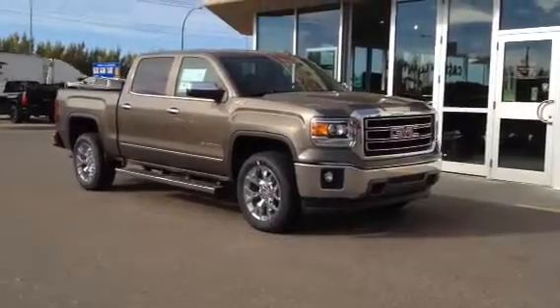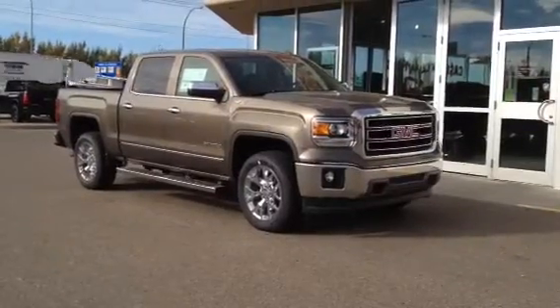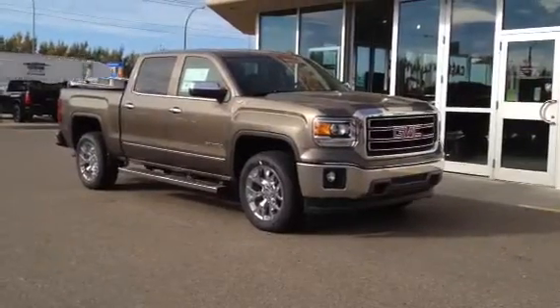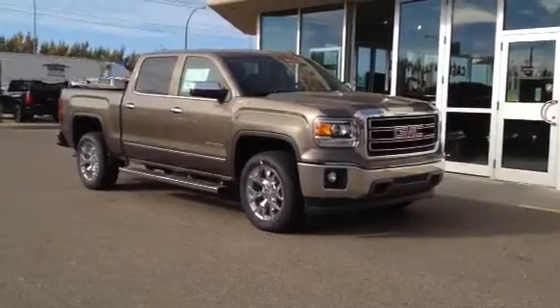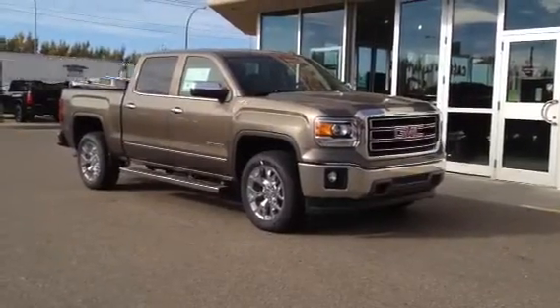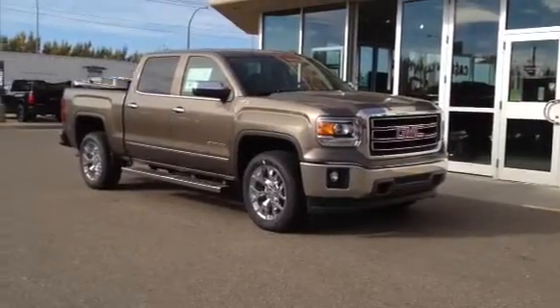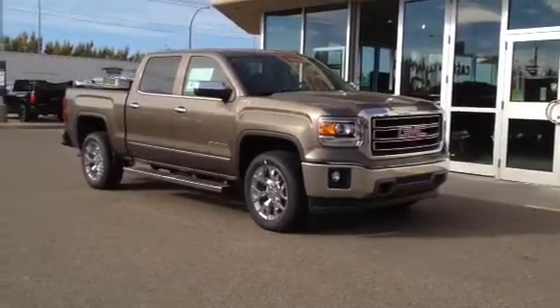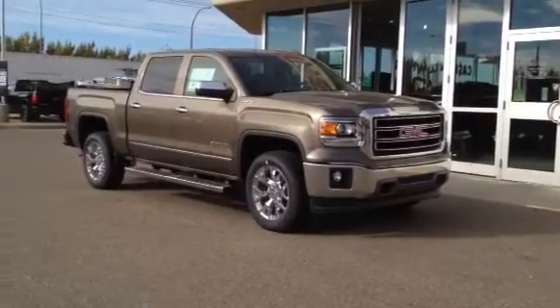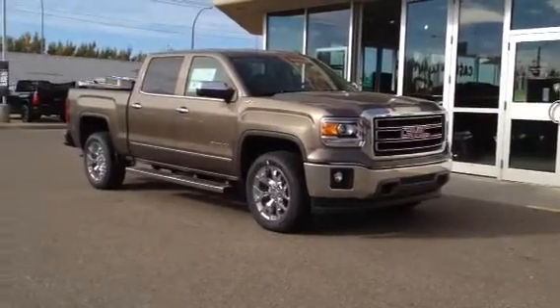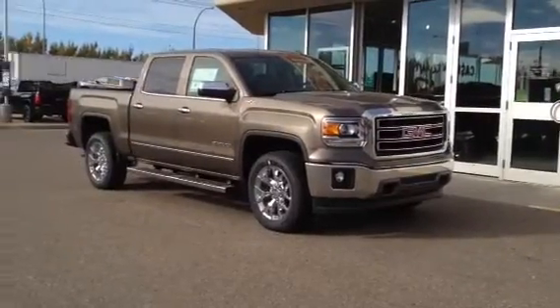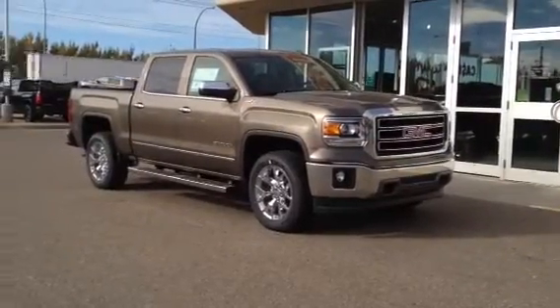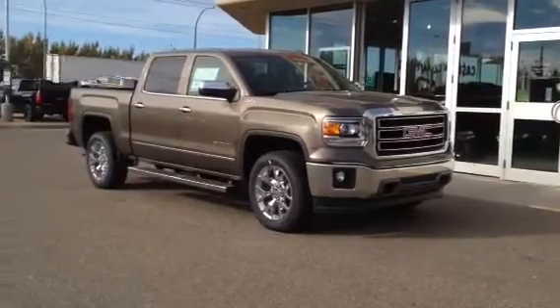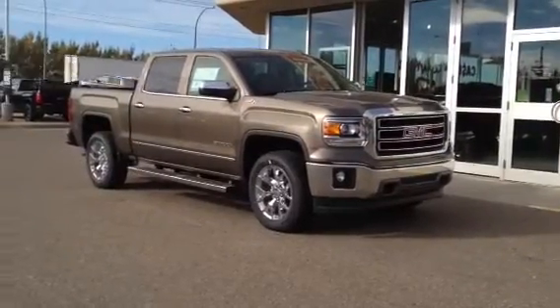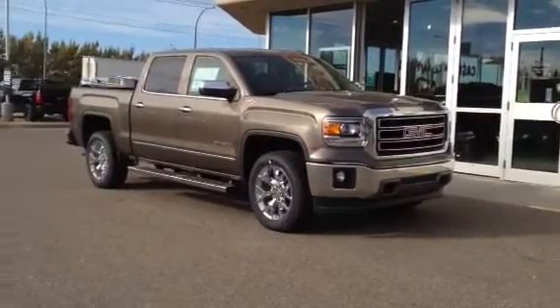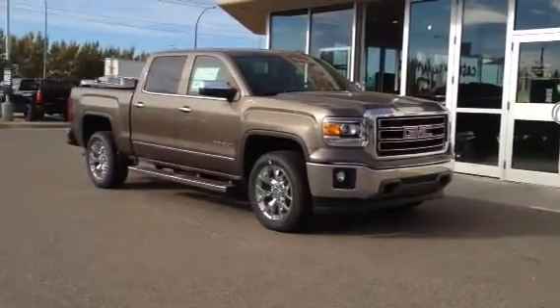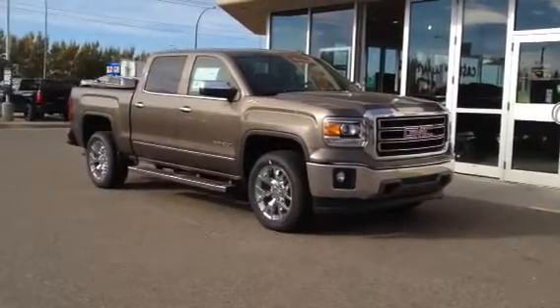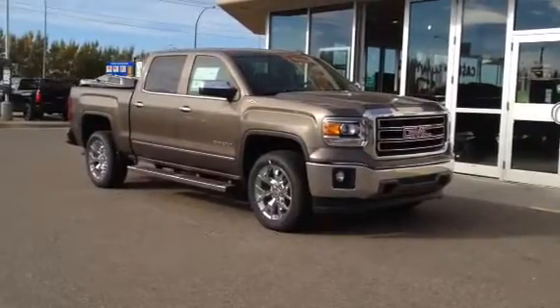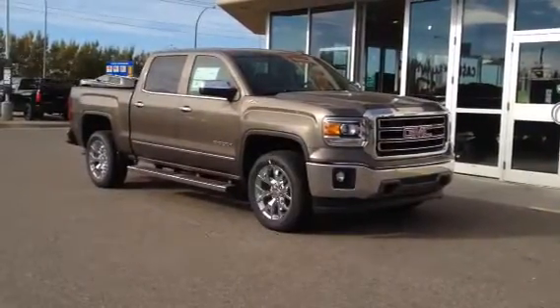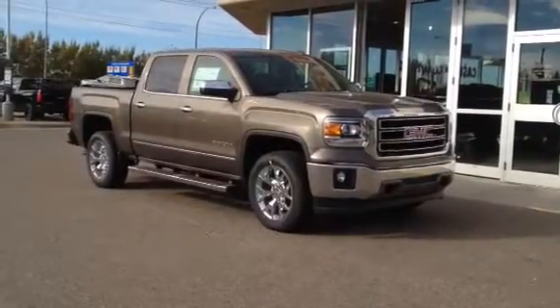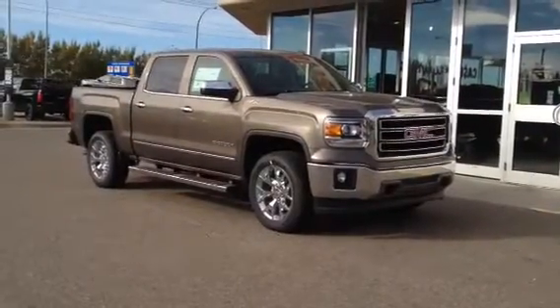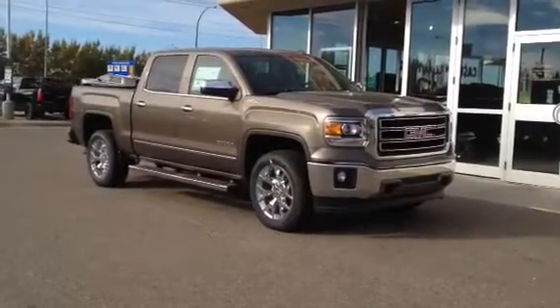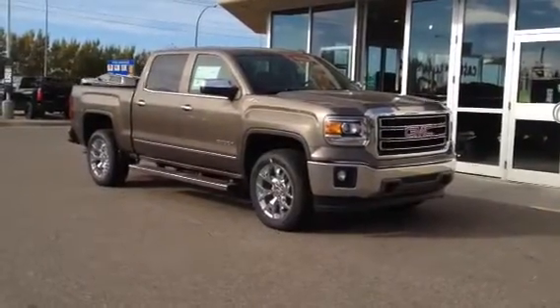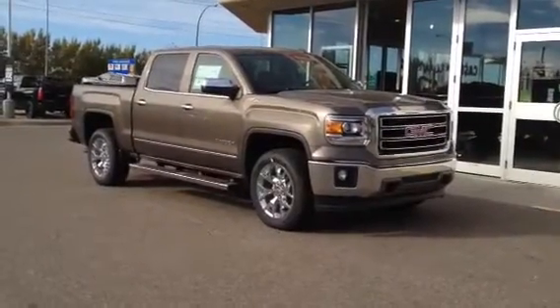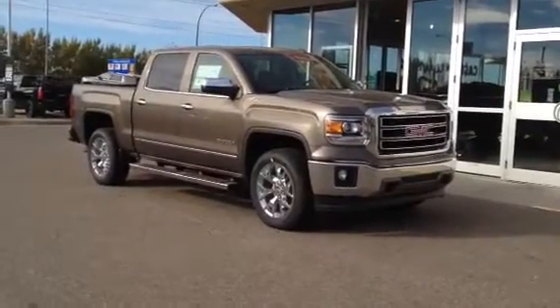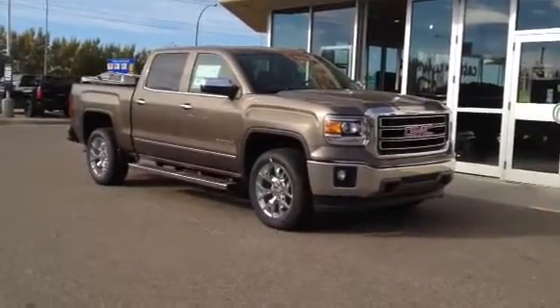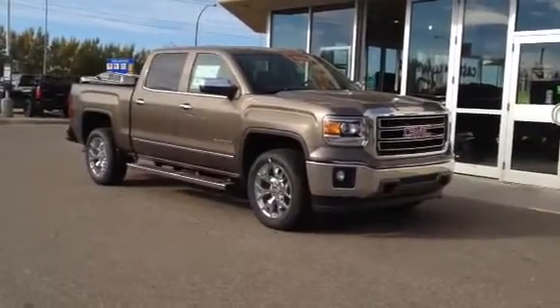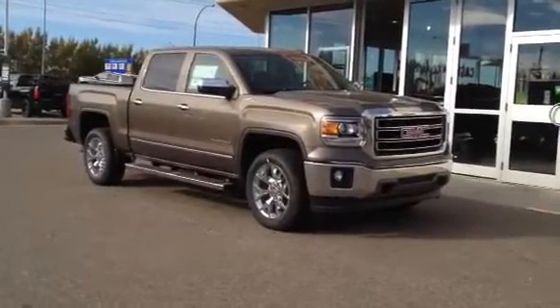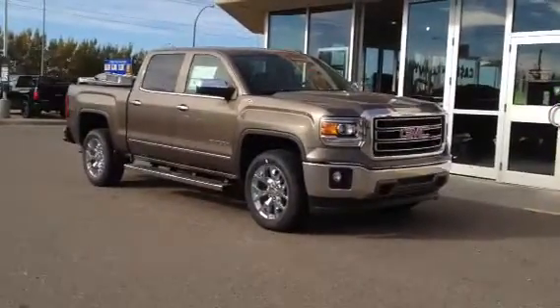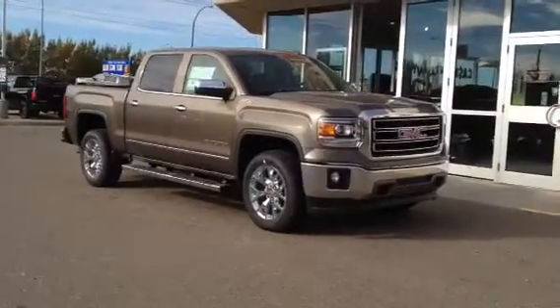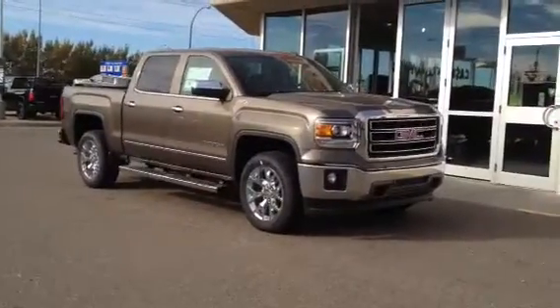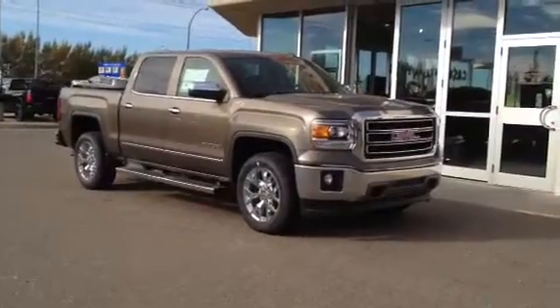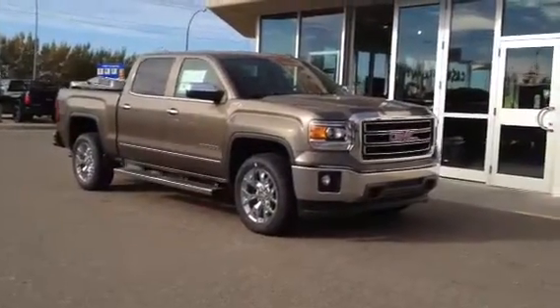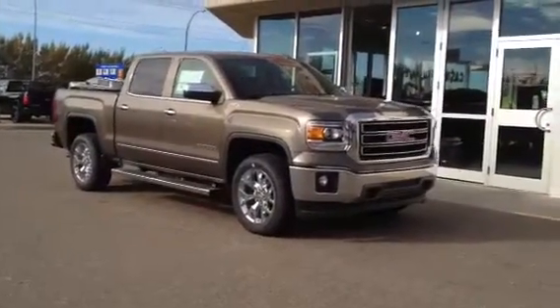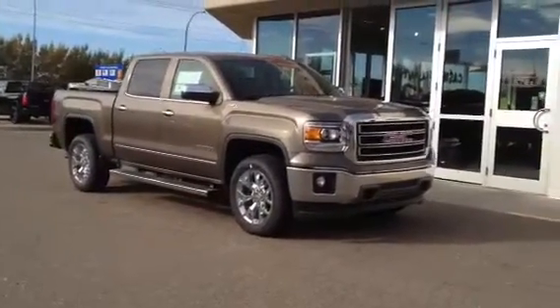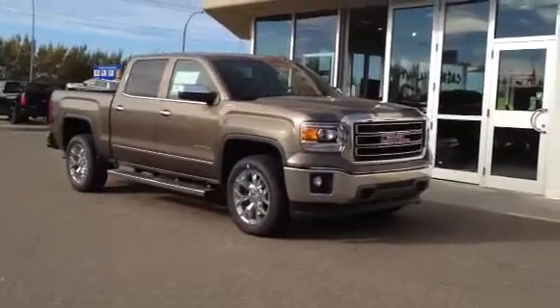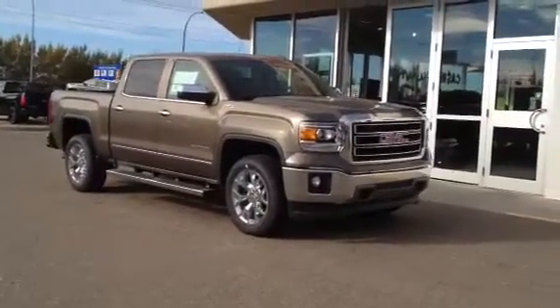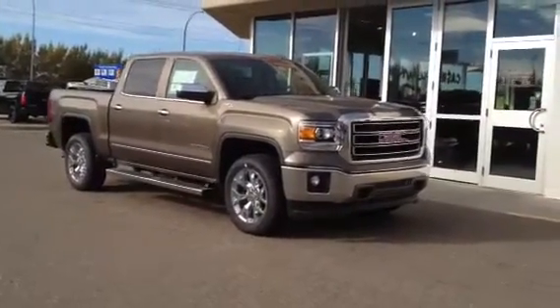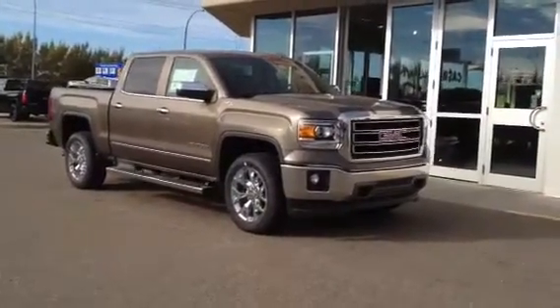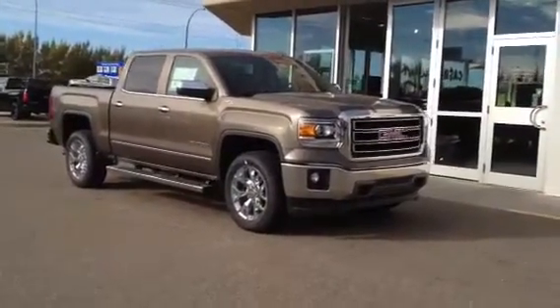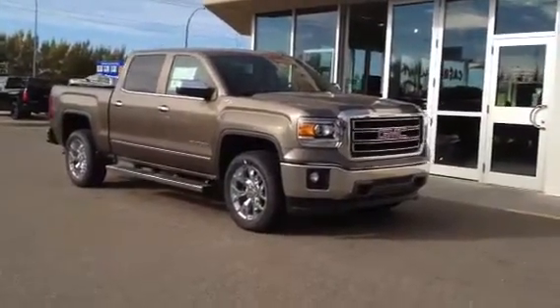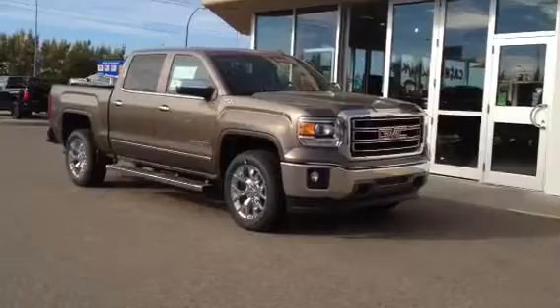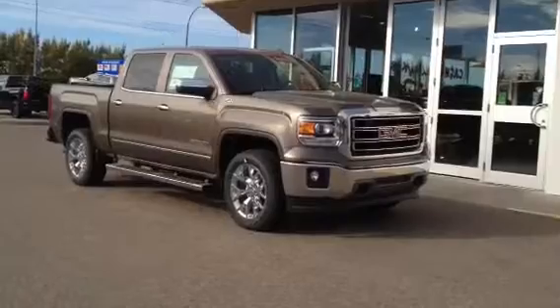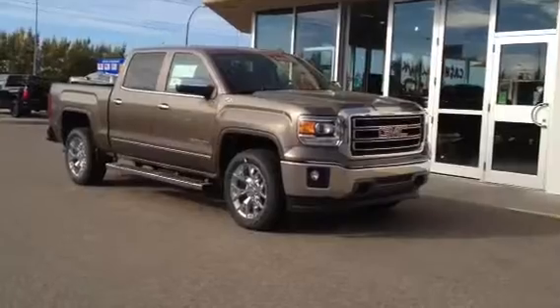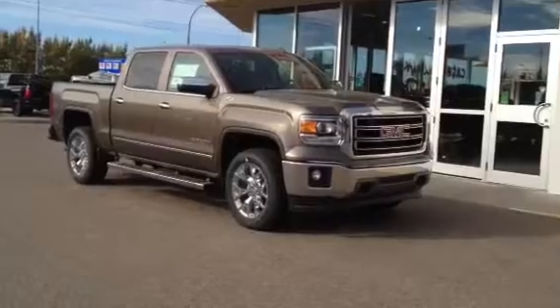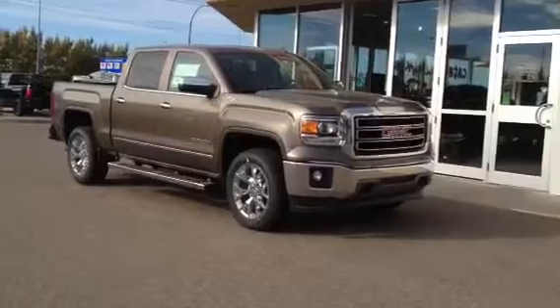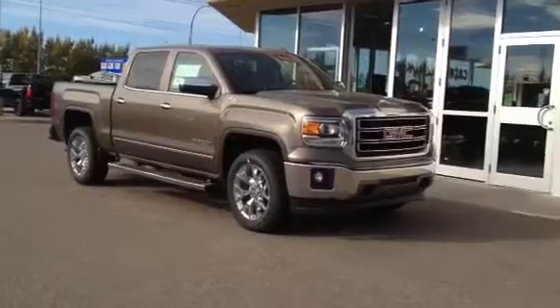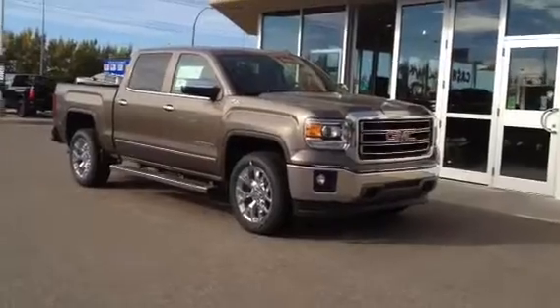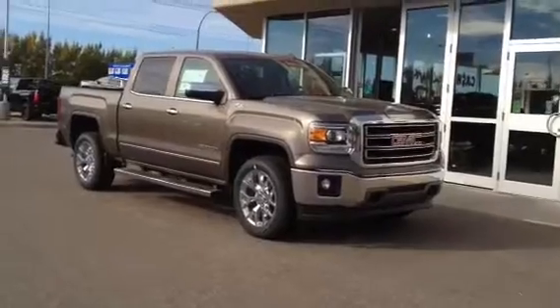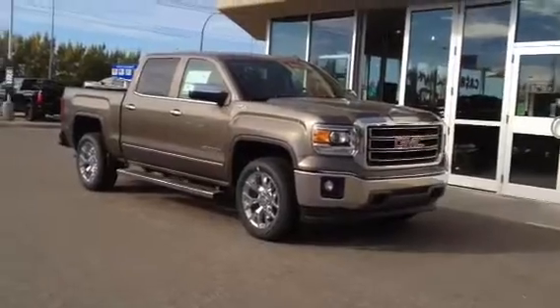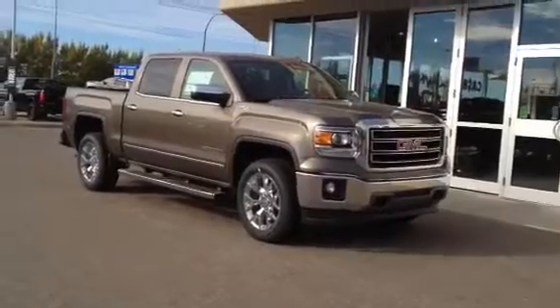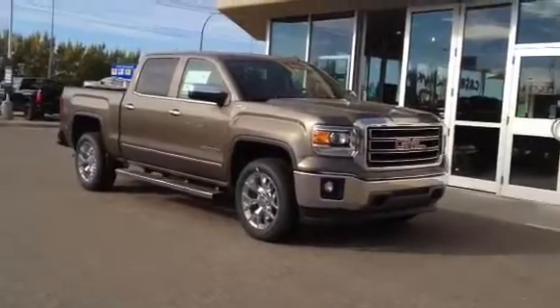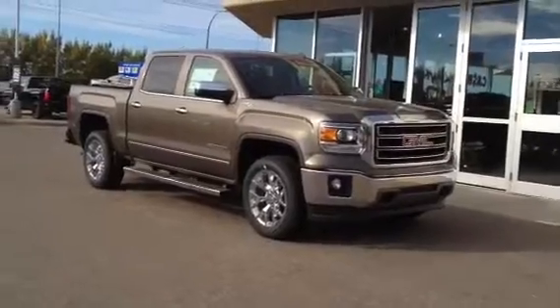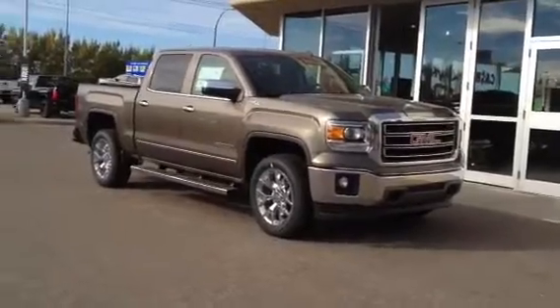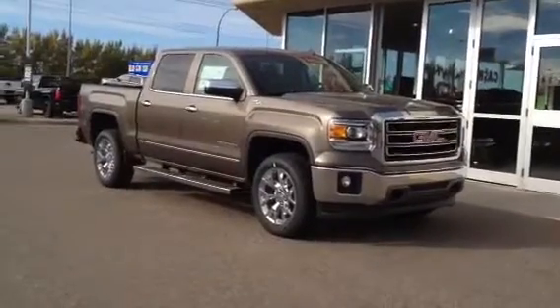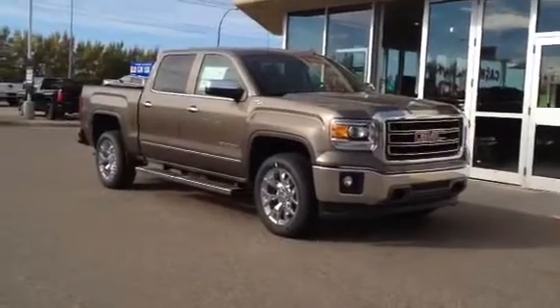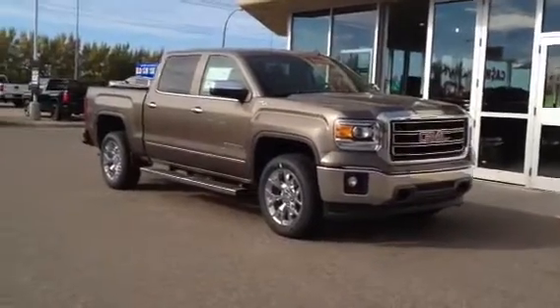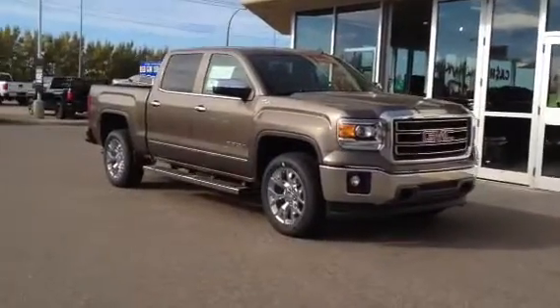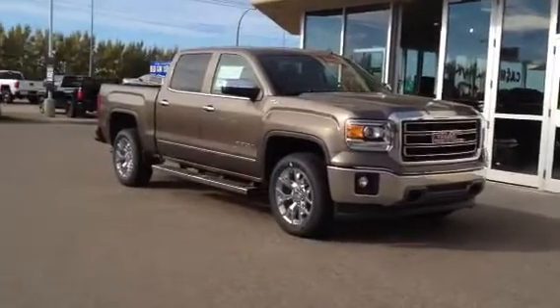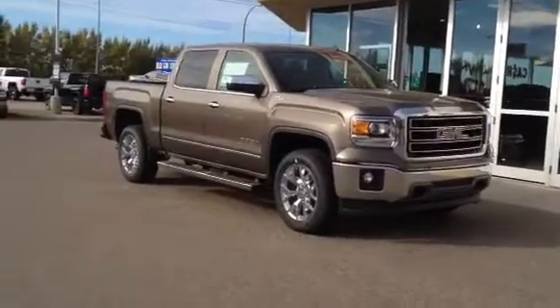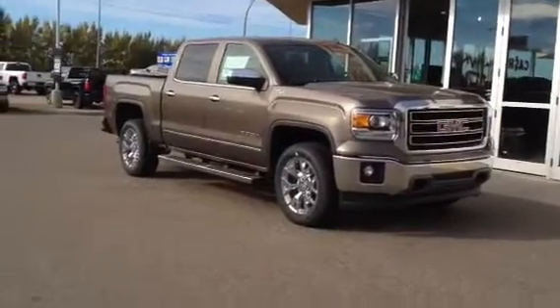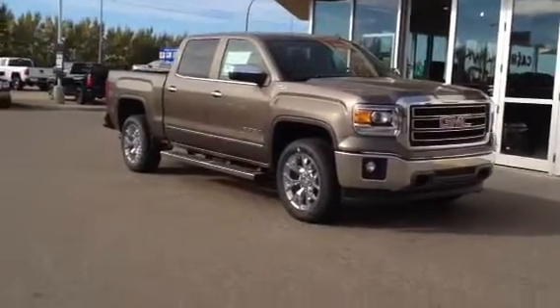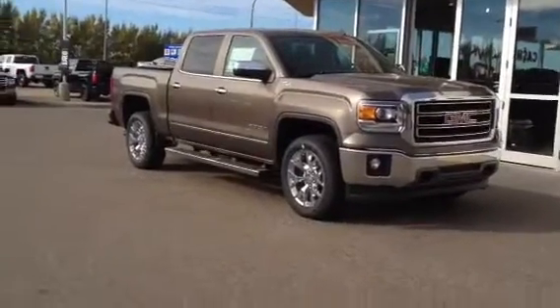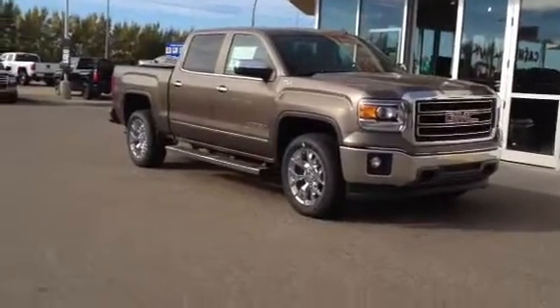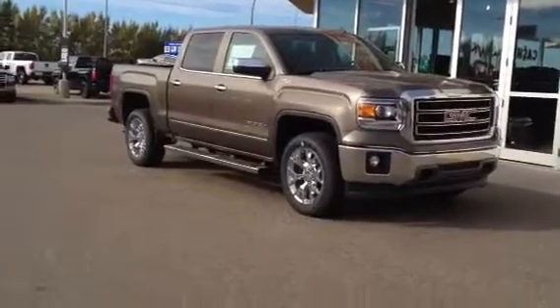Welcome to Davis GMC Buick in Medicine Hat. This is our brand new 2014 GMC Sierra 1500 SLT.